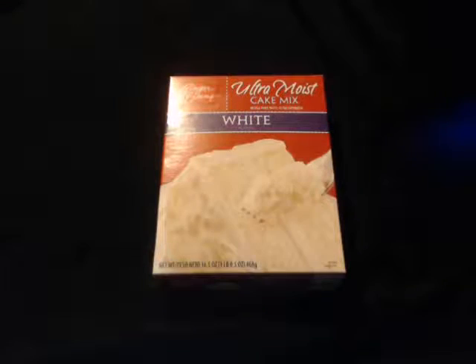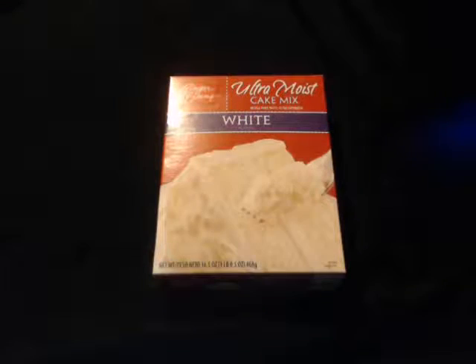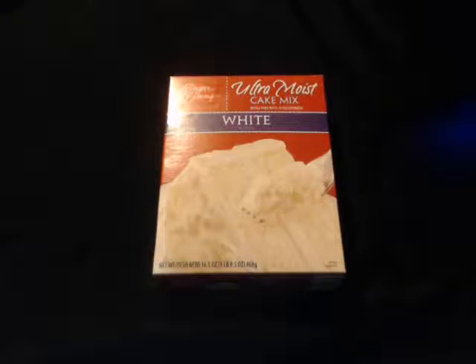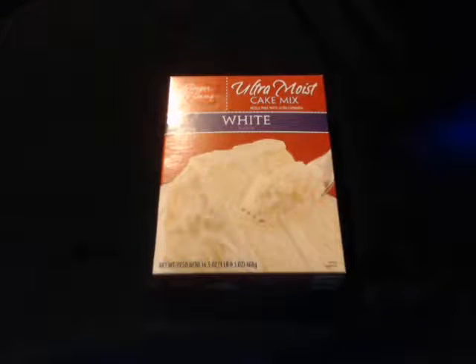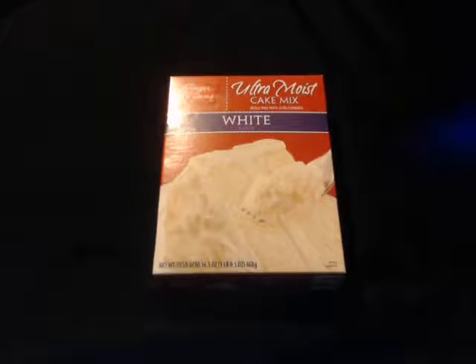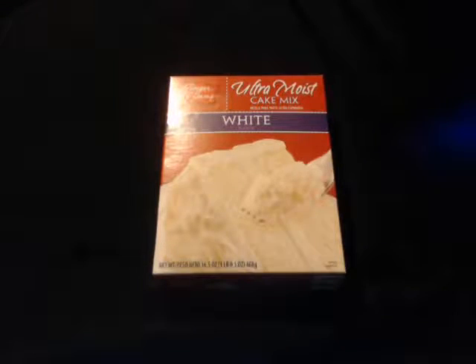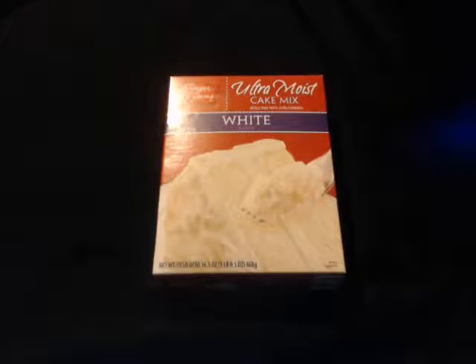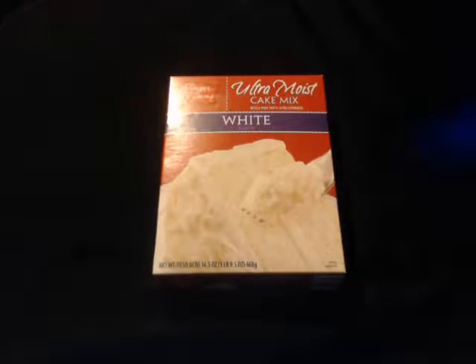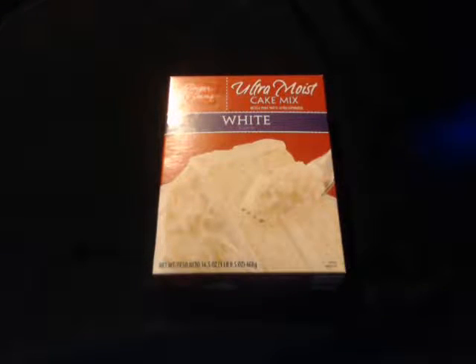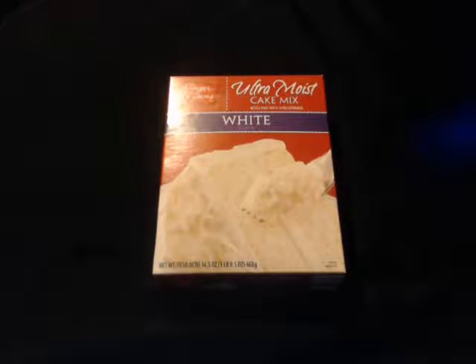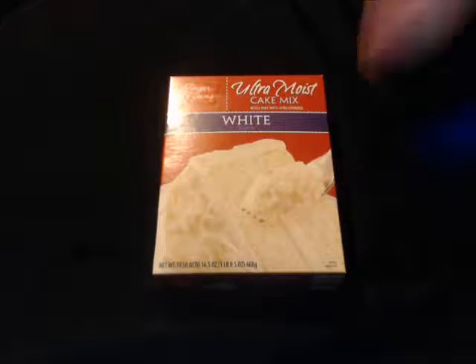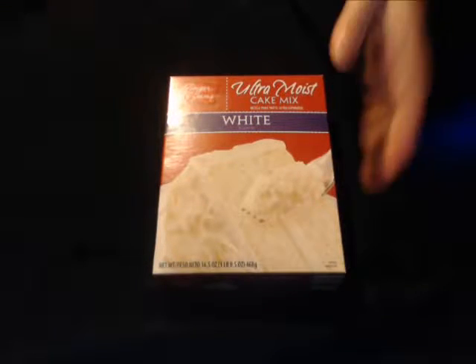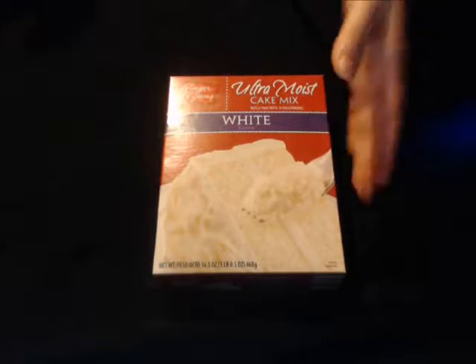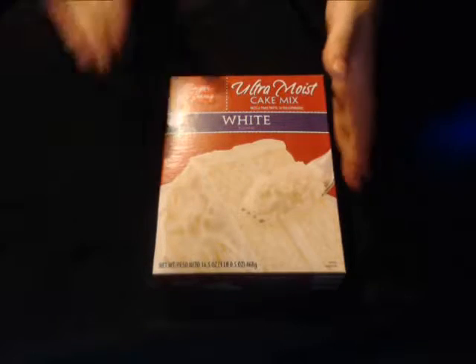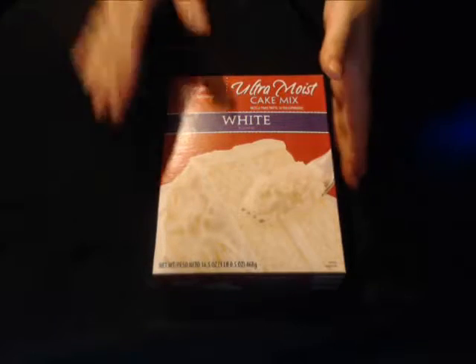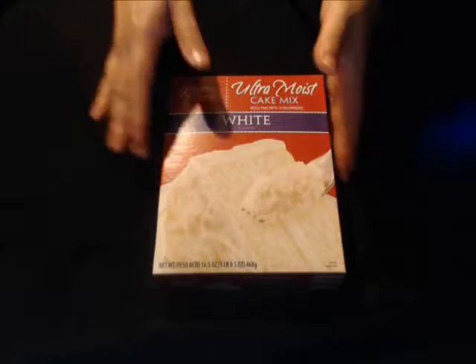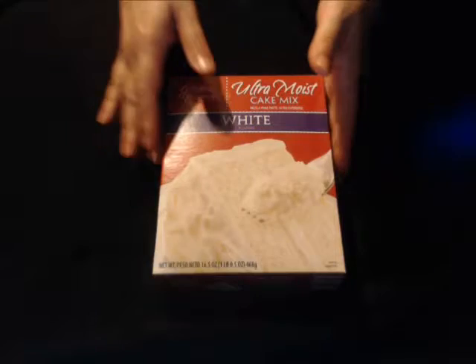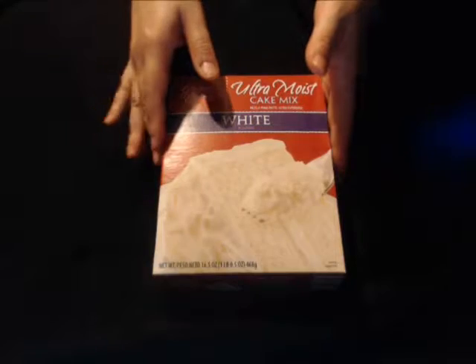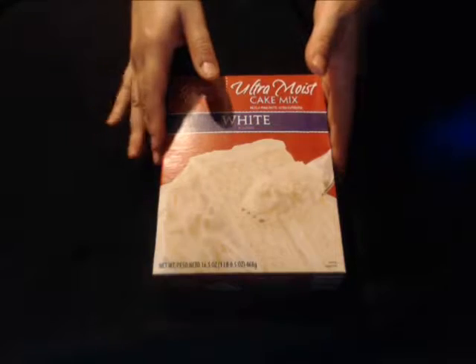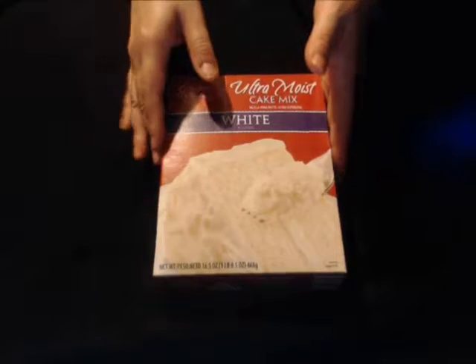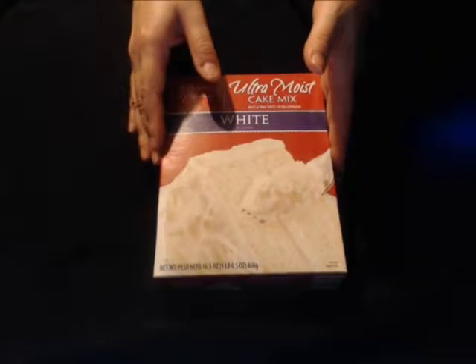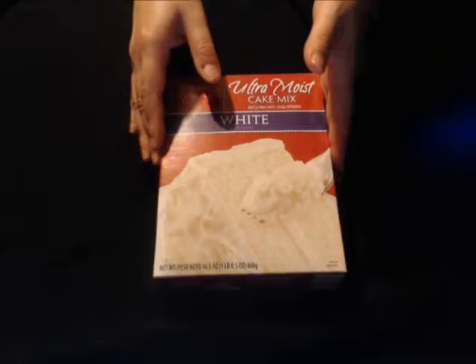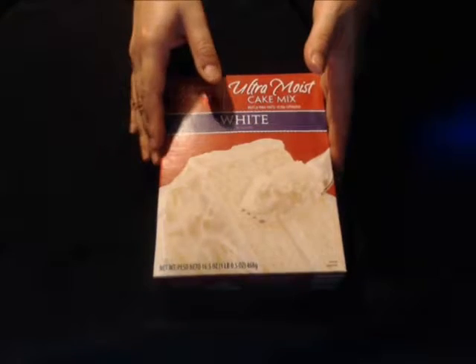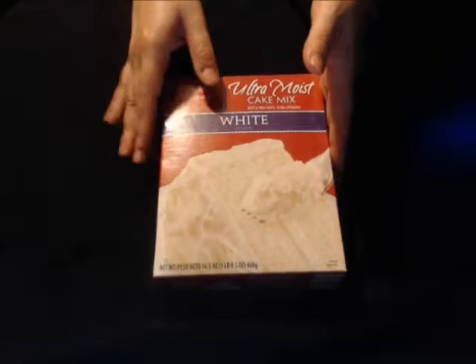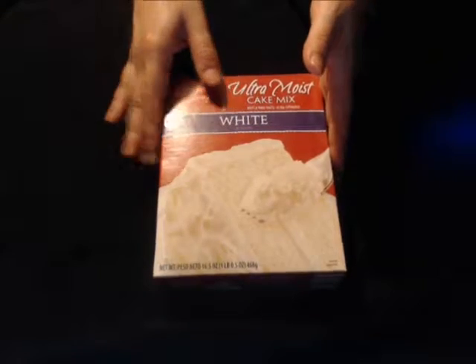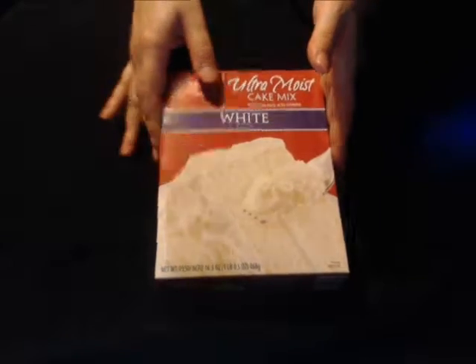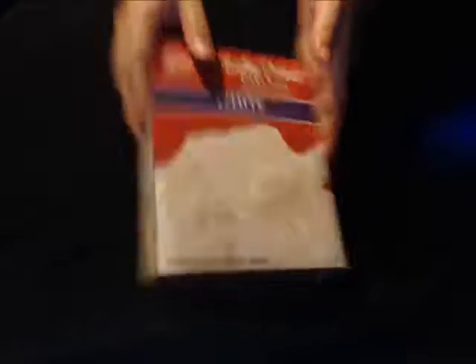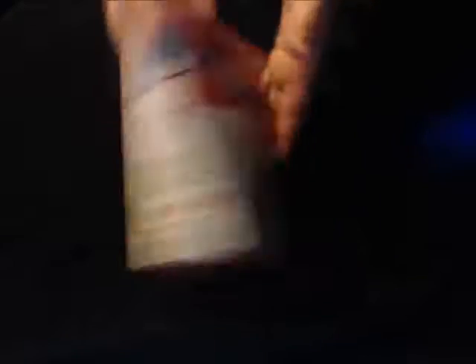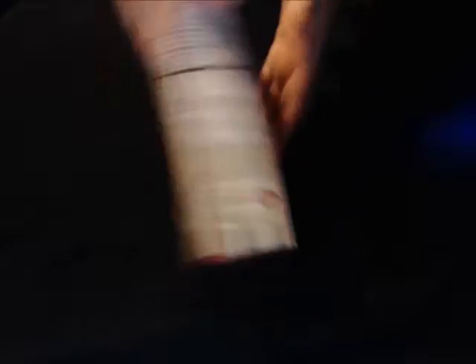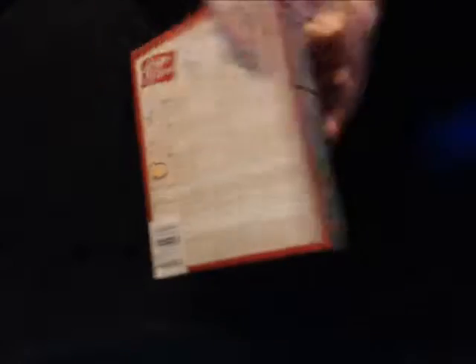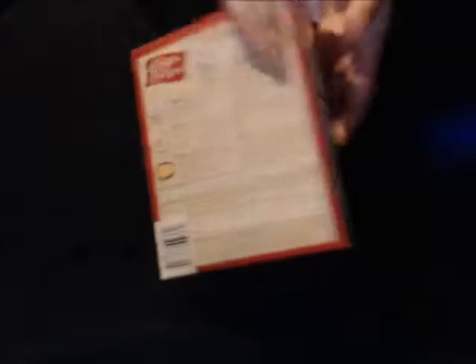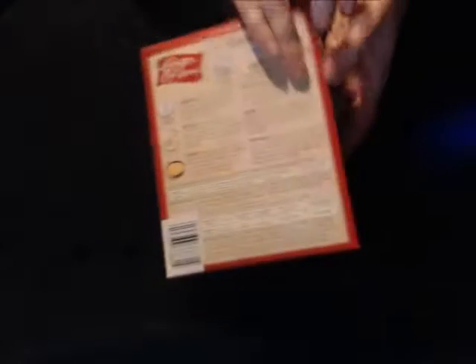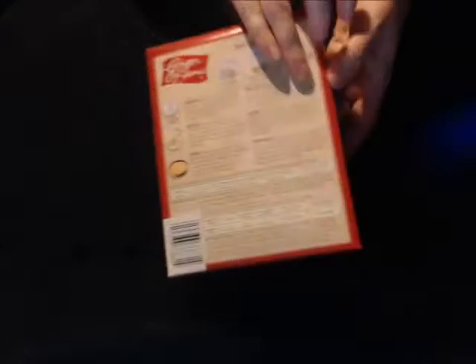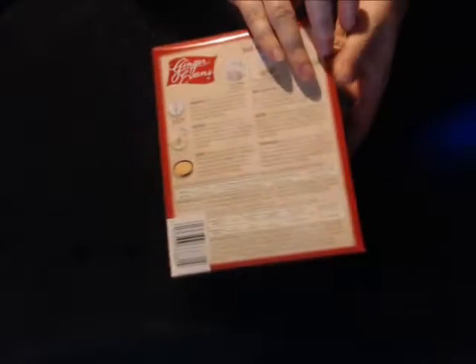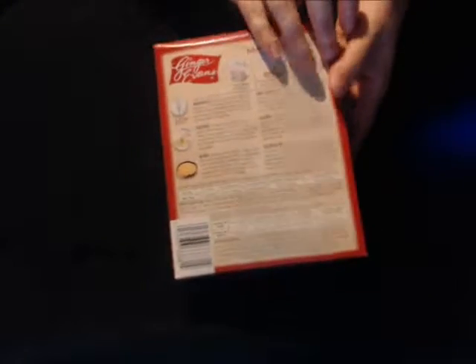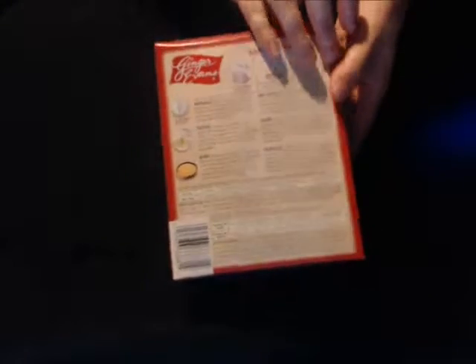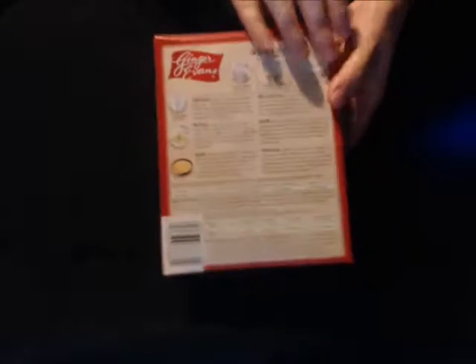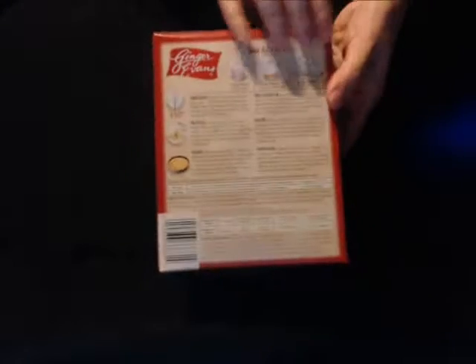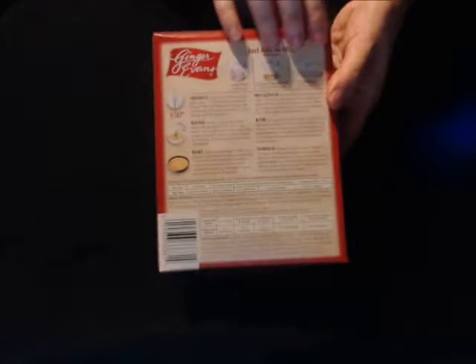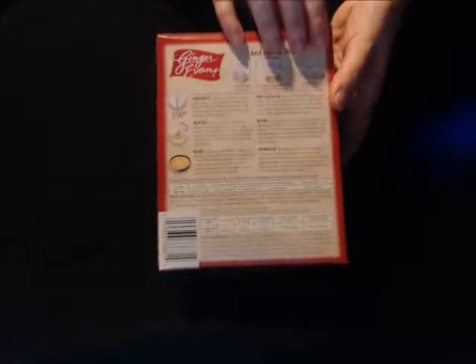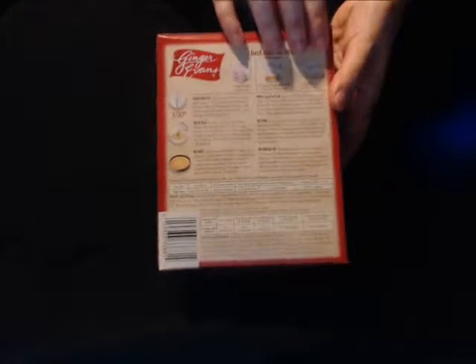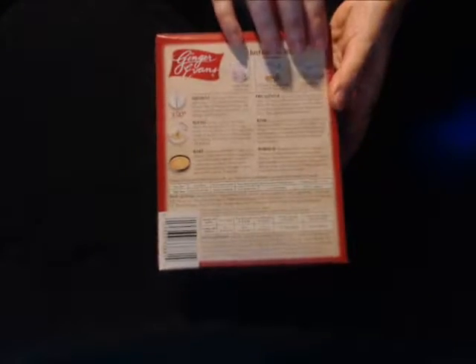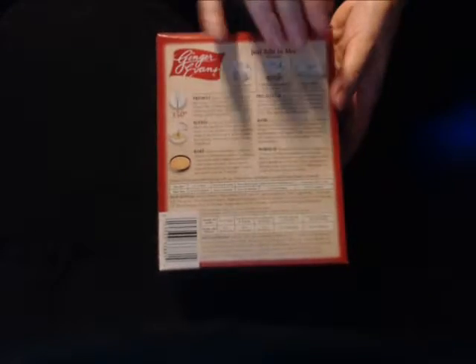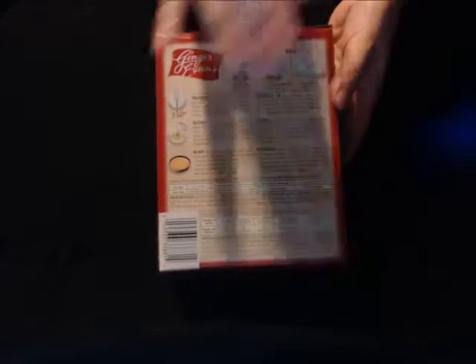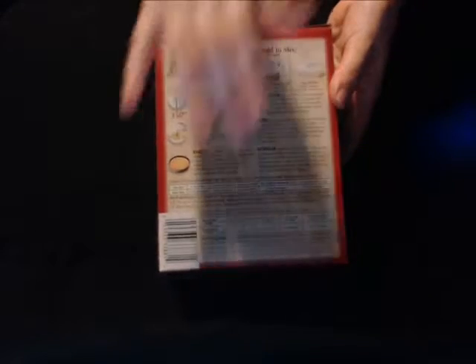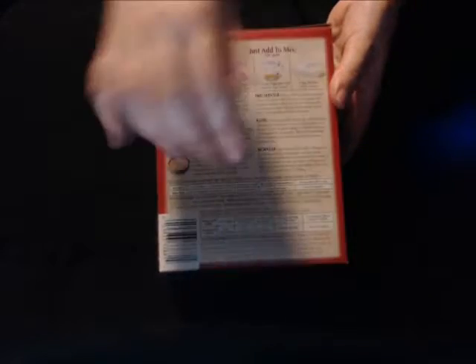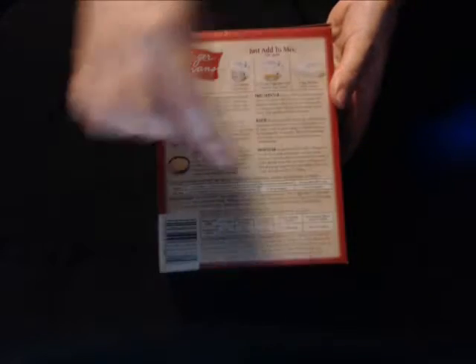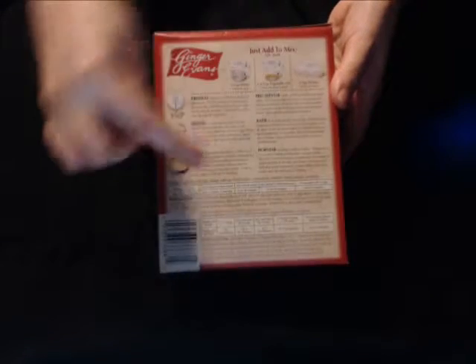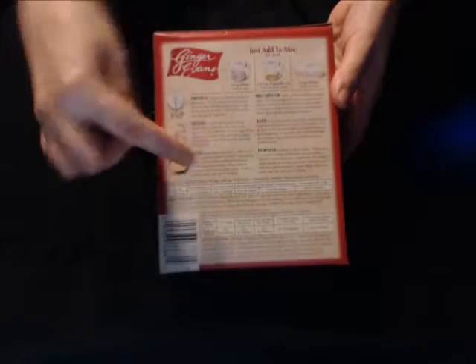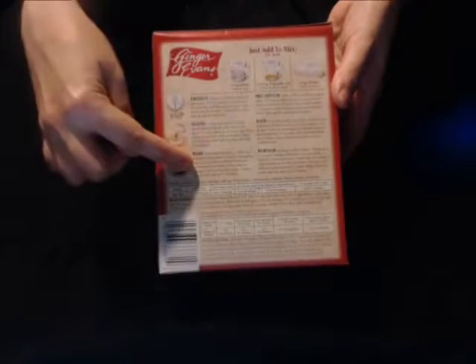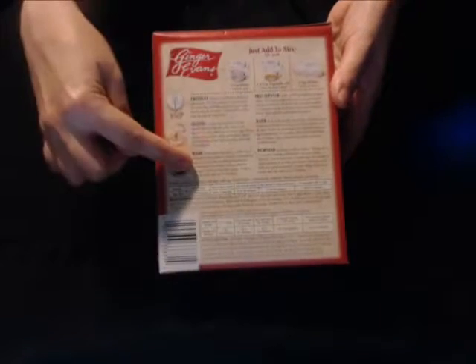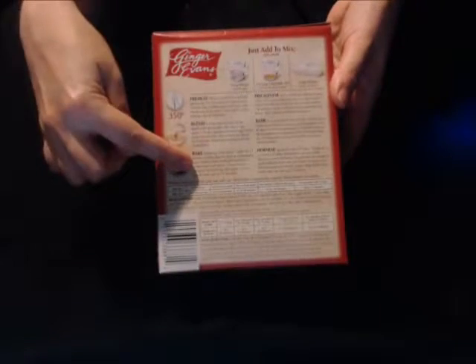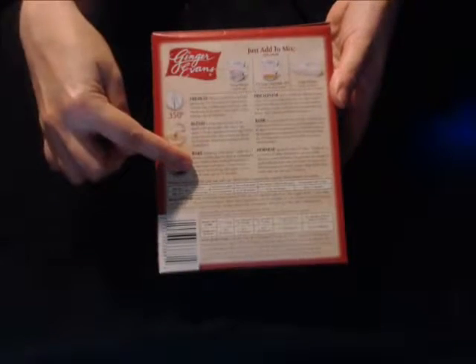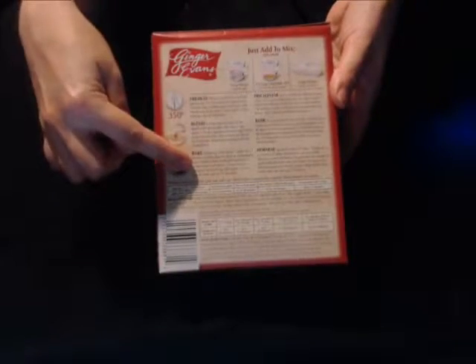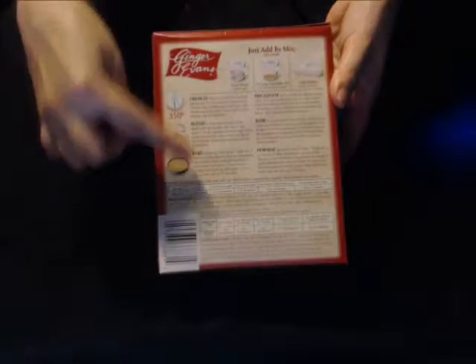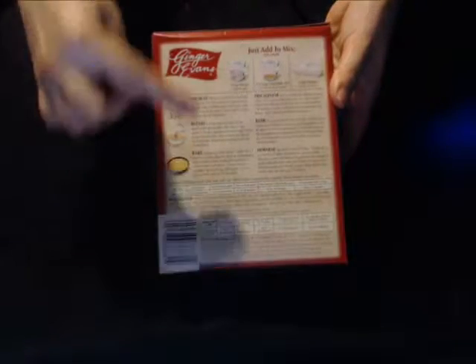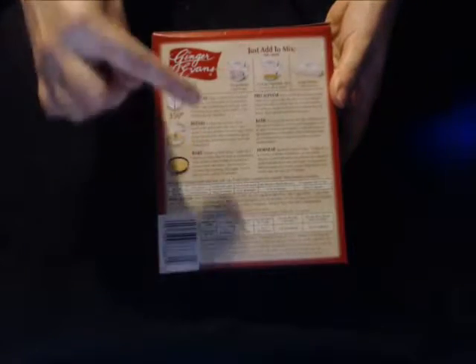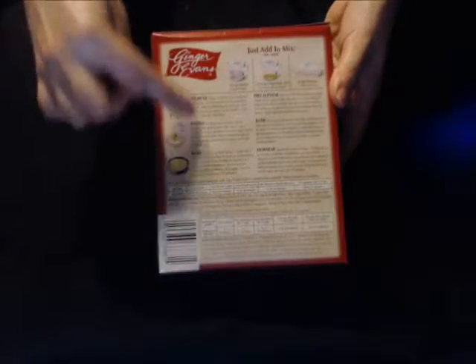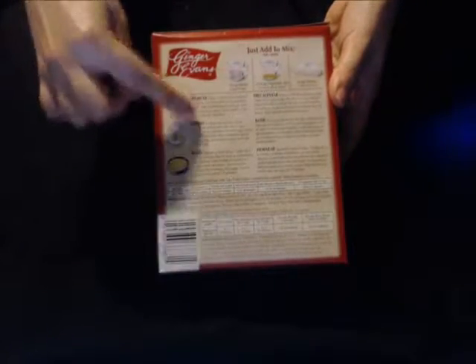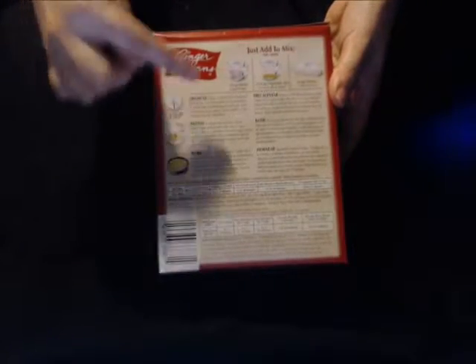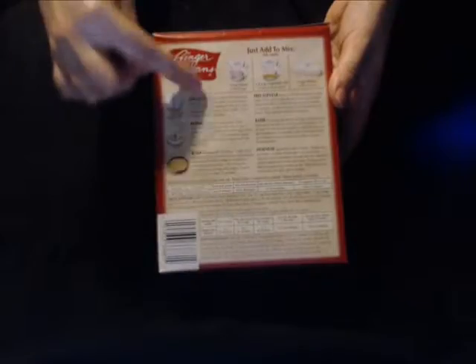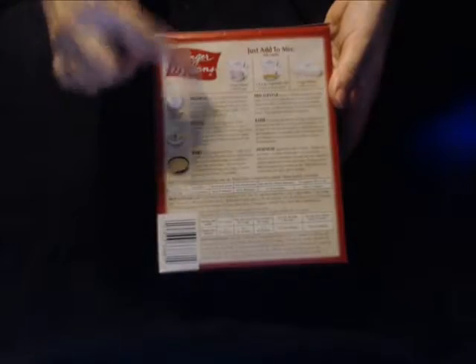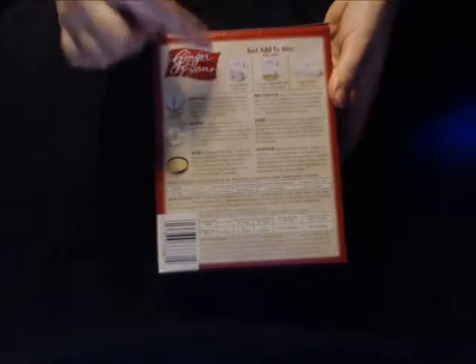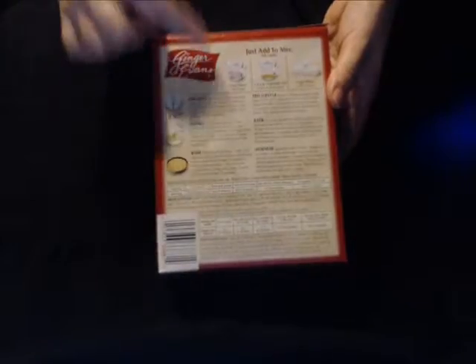First, you're going to need to take your cake mix and follow the instructions on the back of the box, step by step.